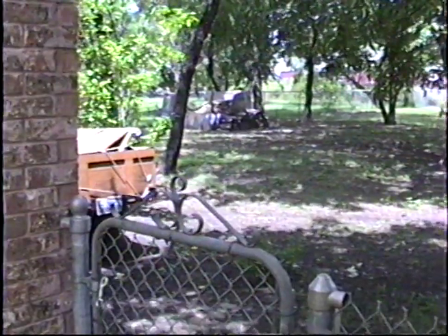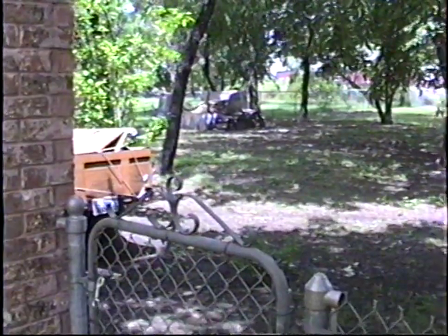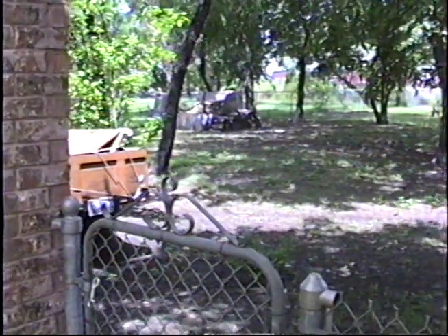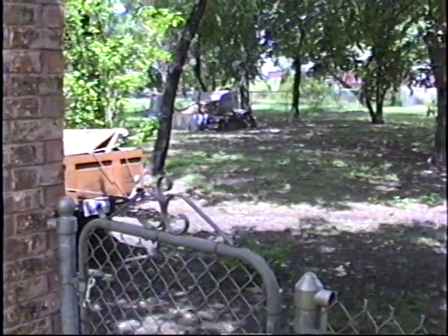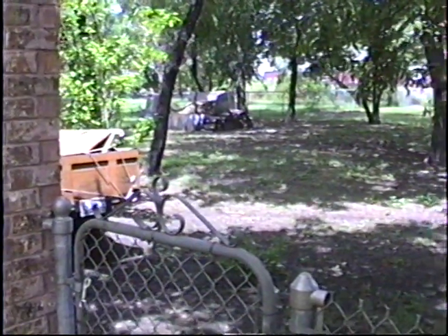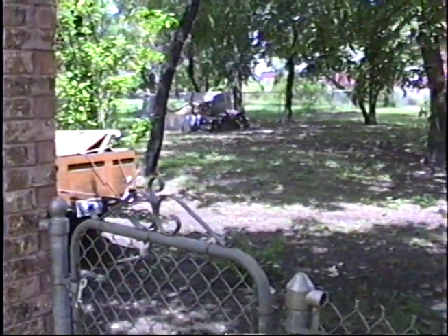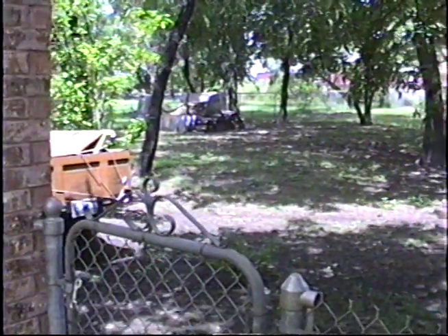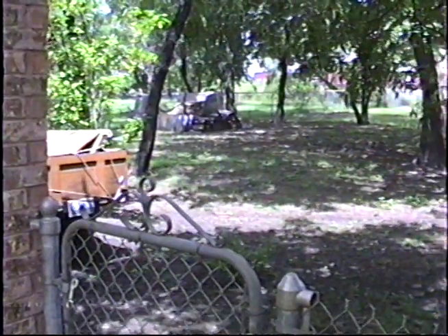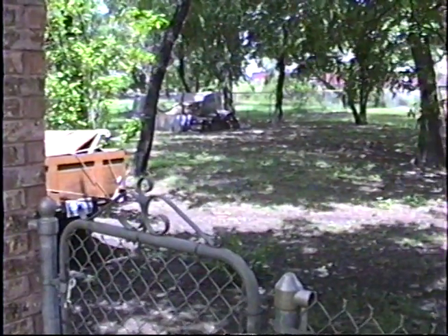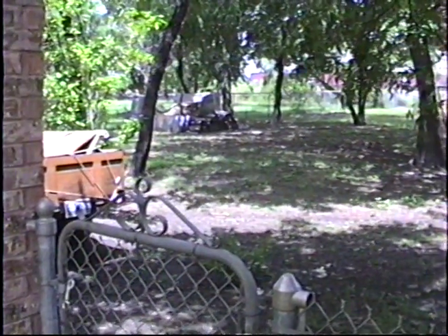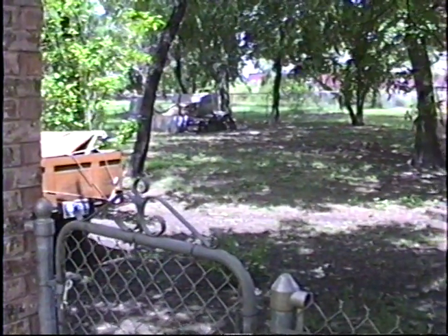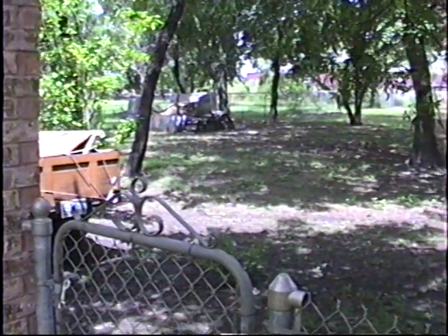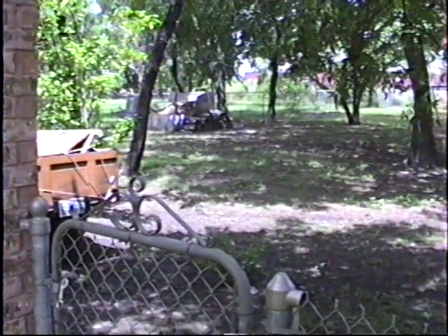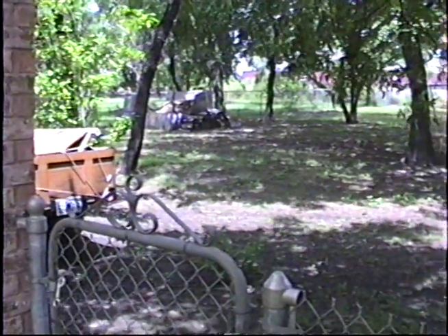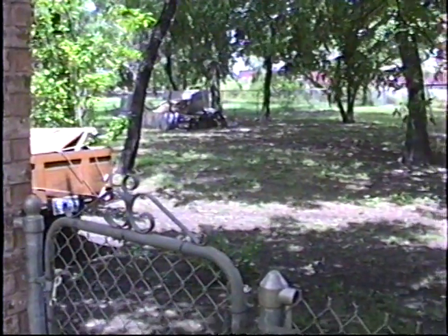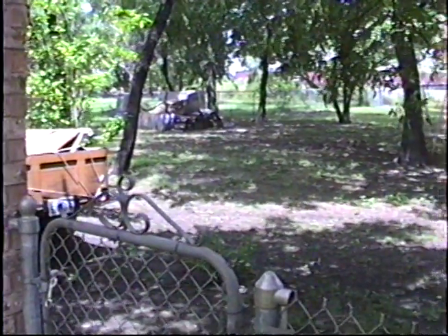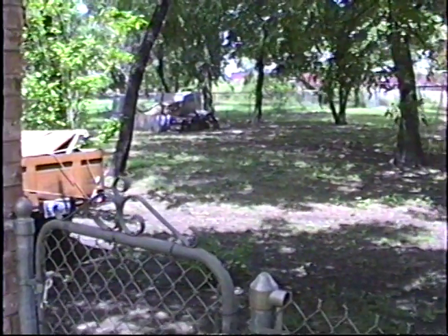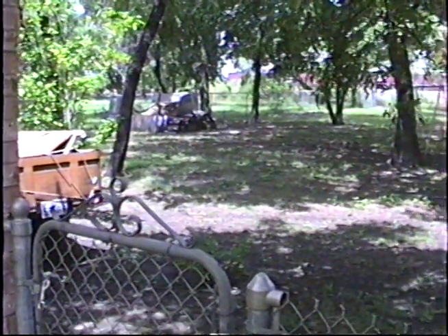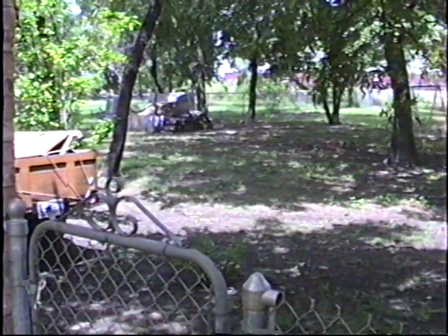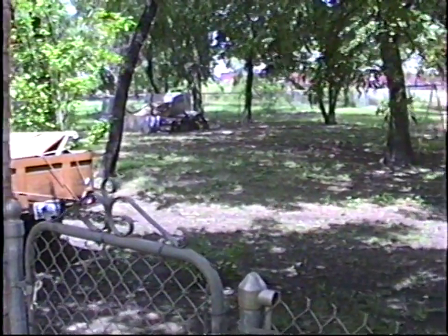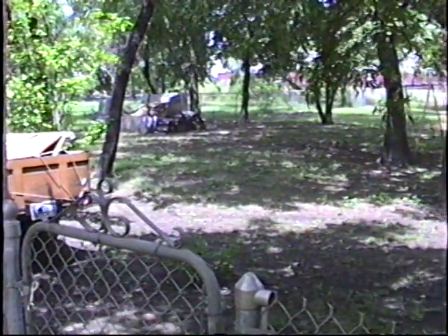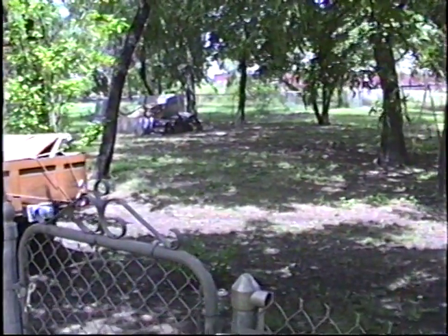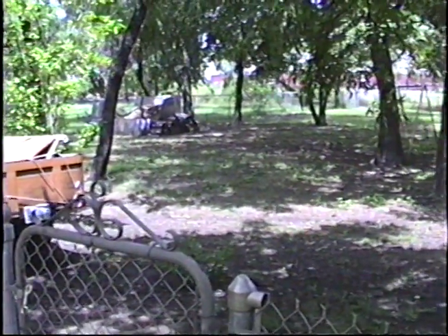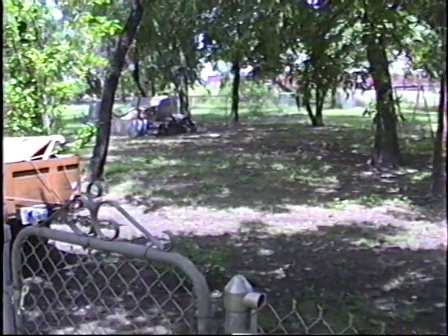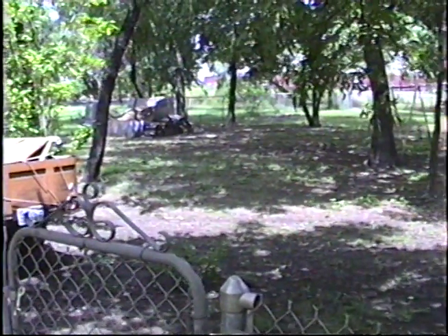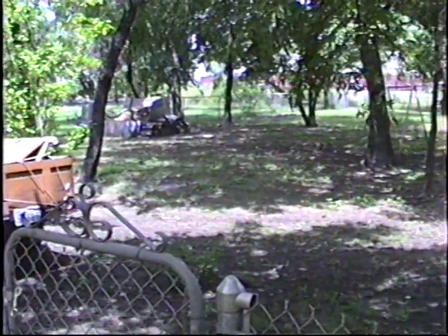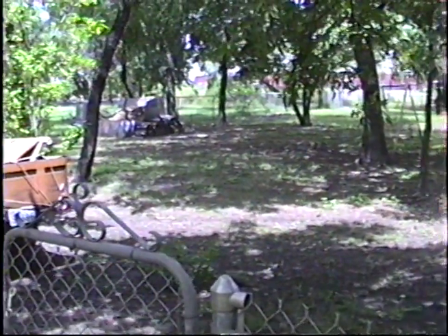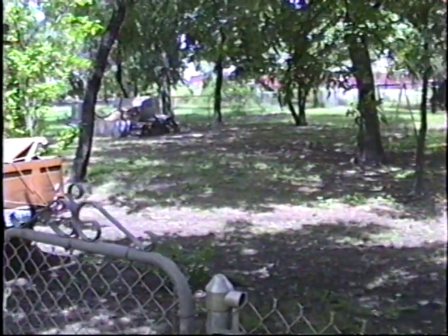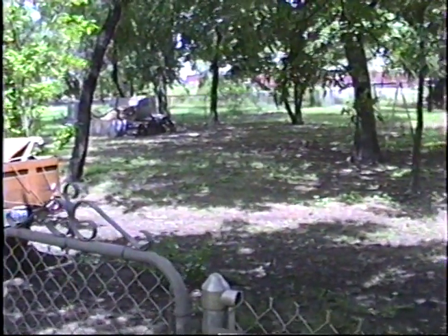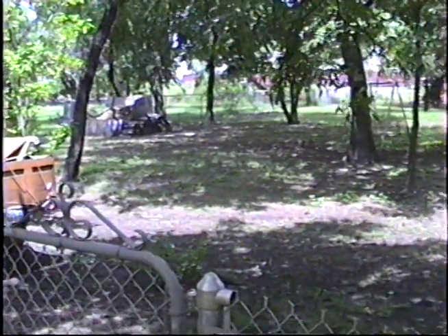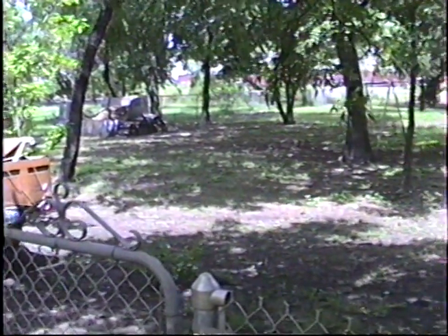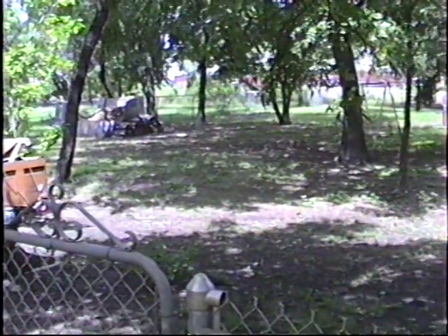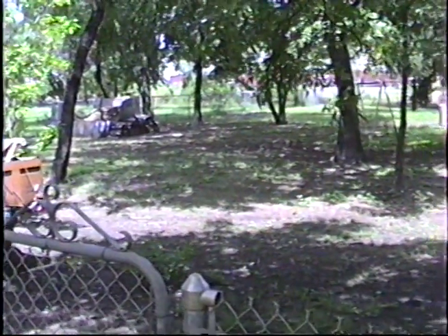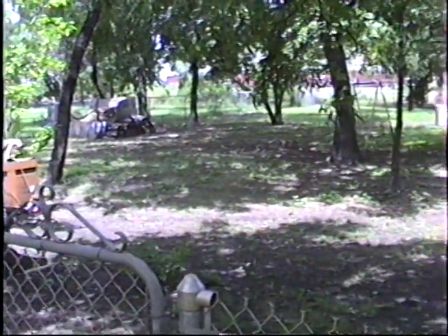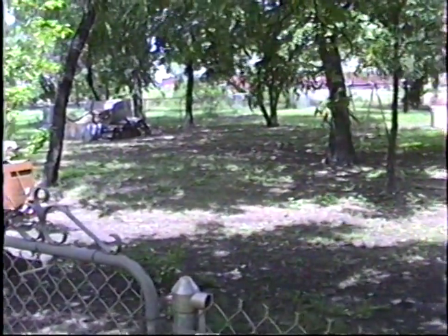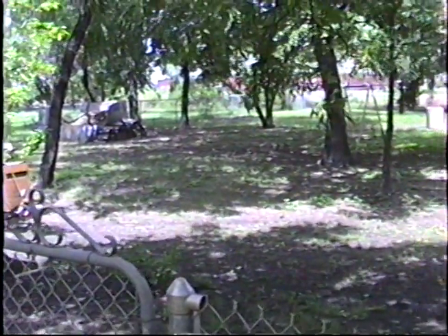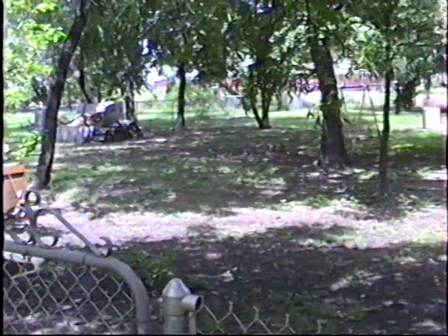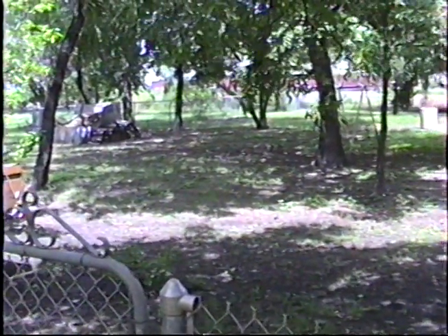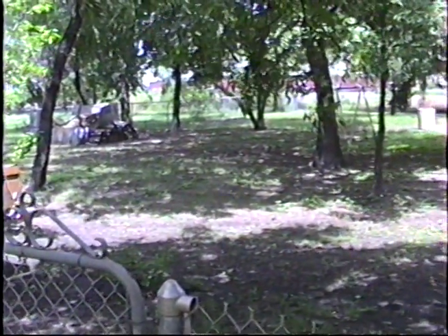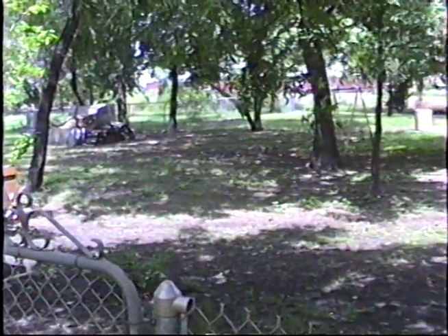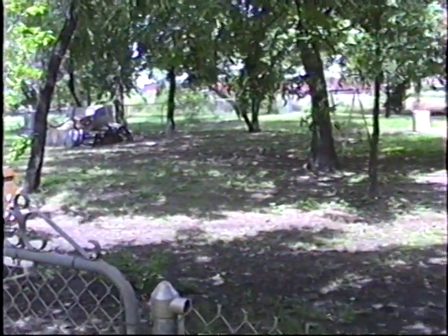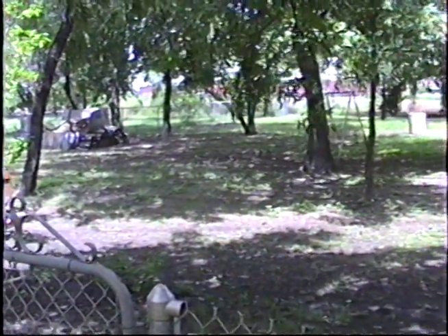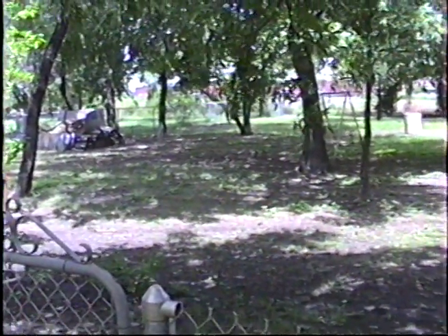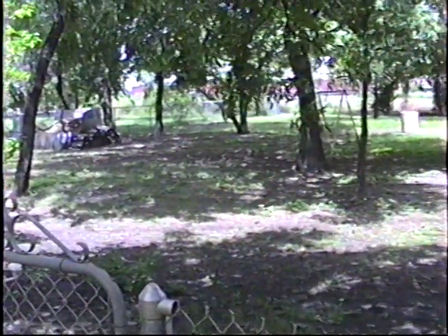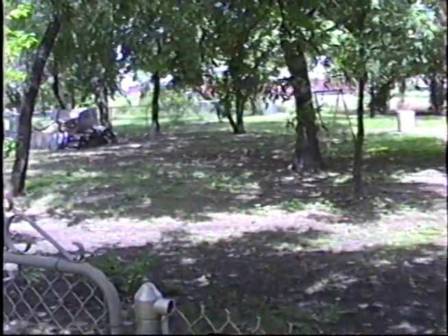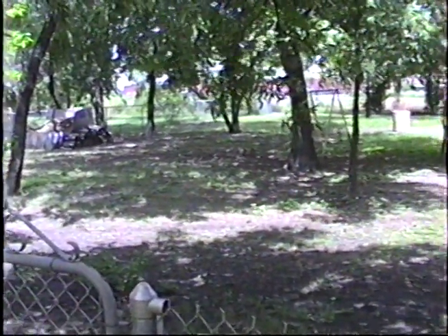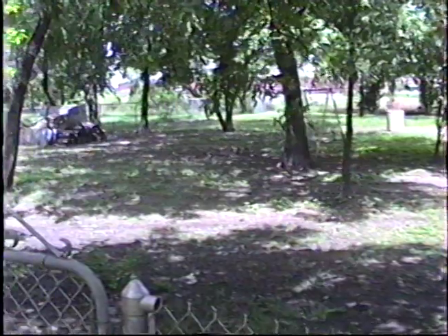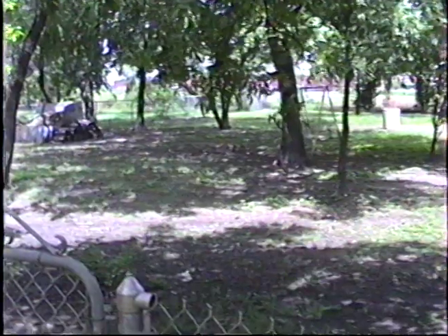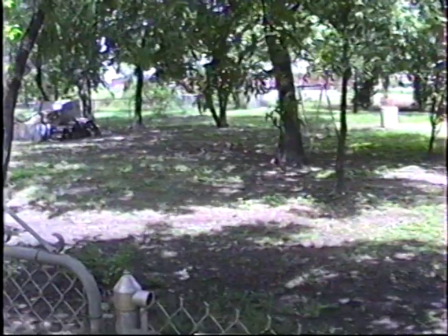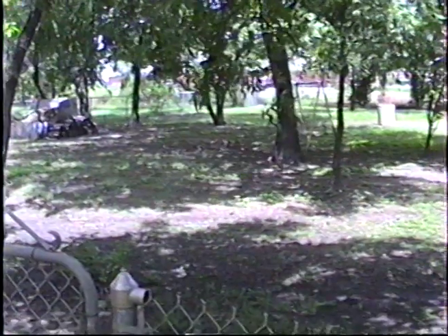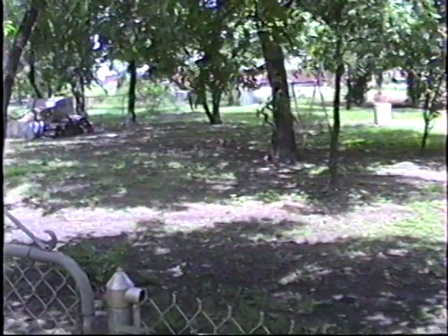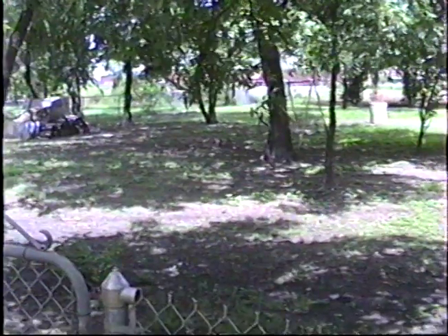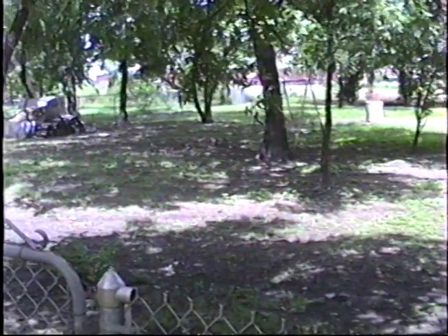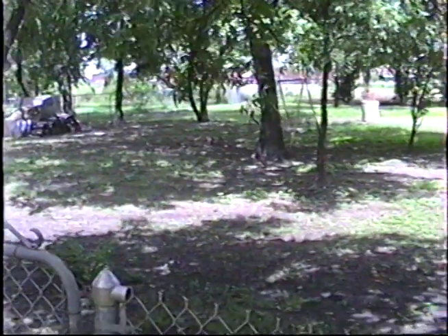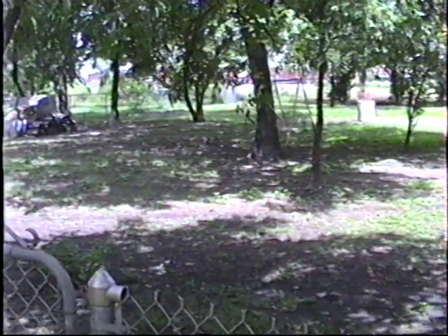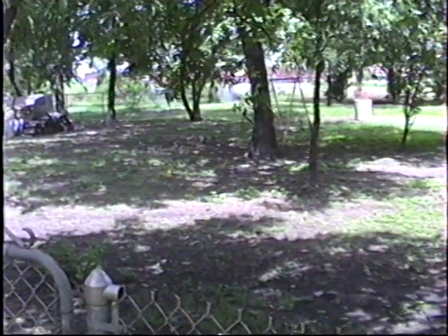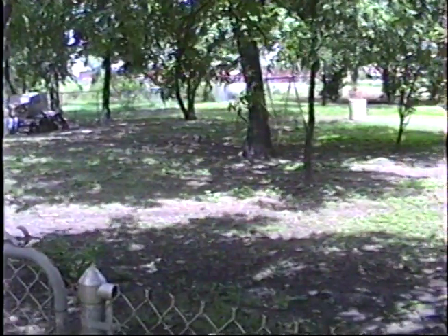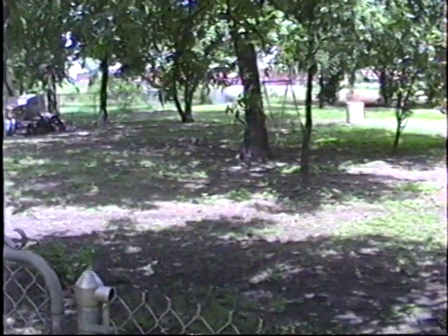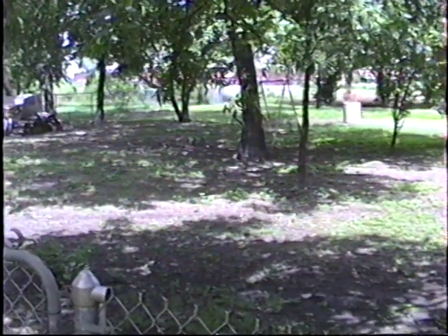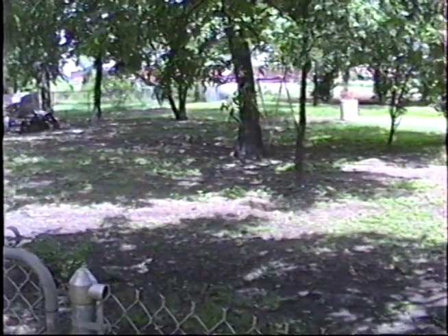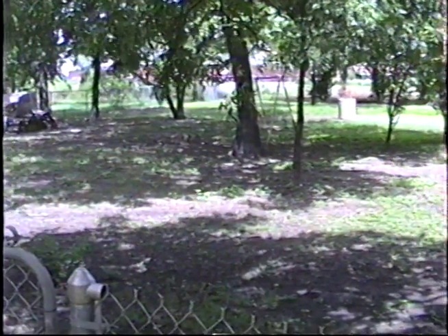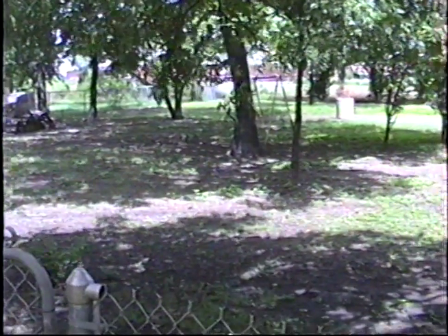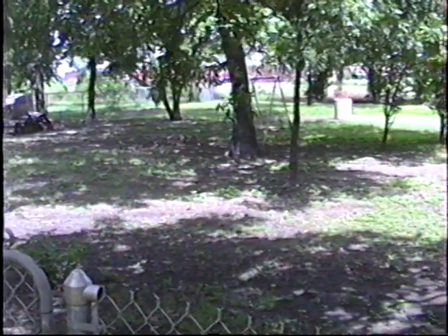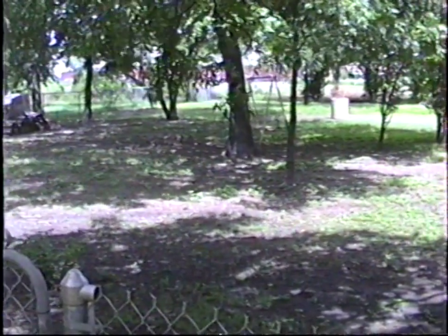This is looking at my back lot, almost big enough to have a cow or two back there.